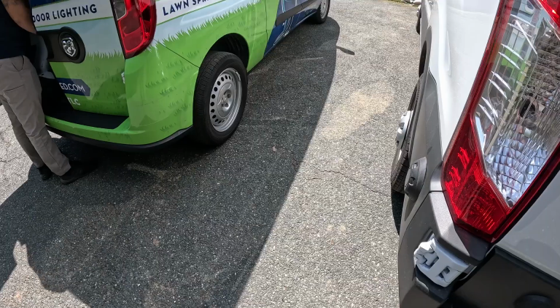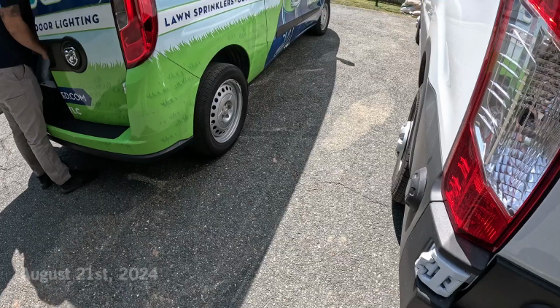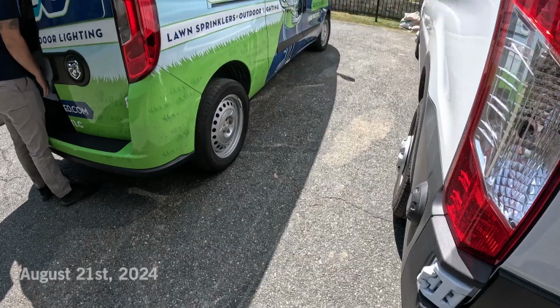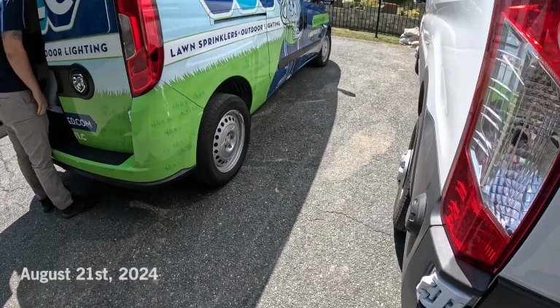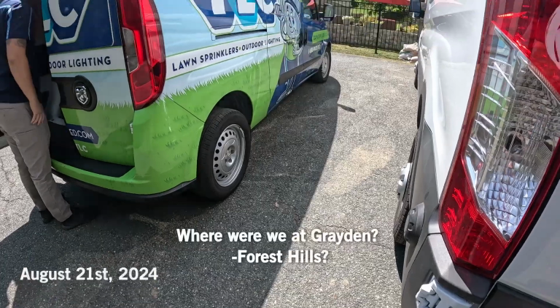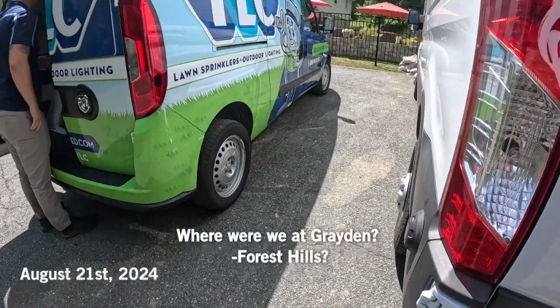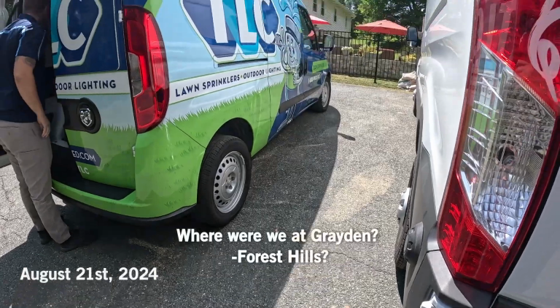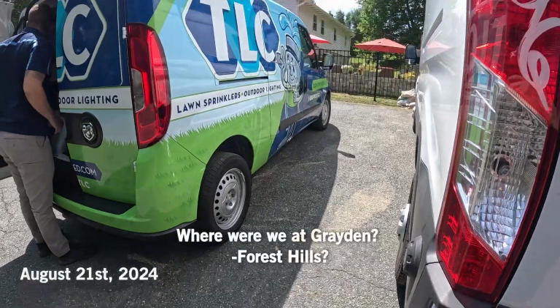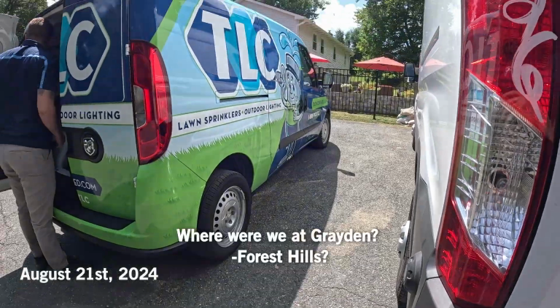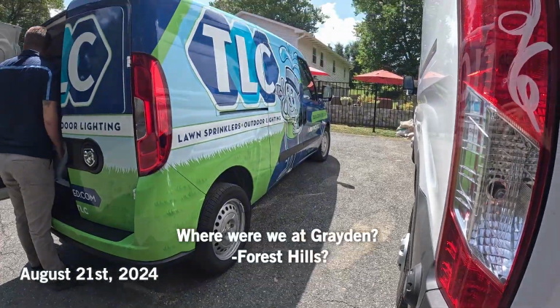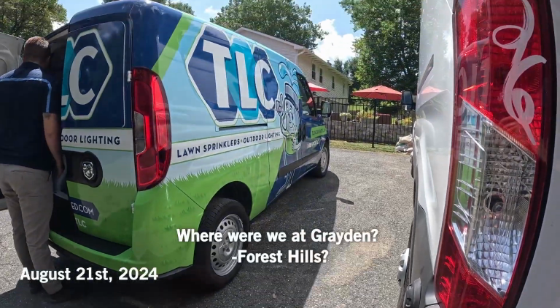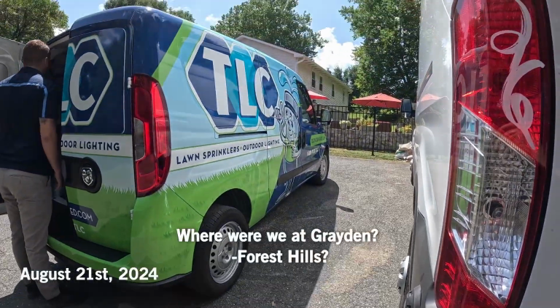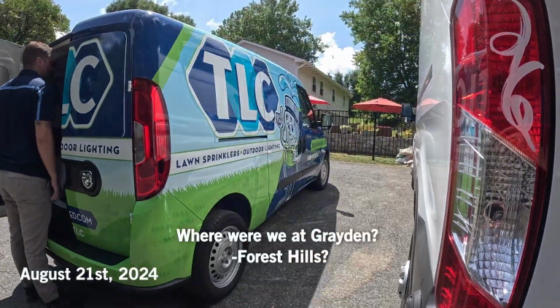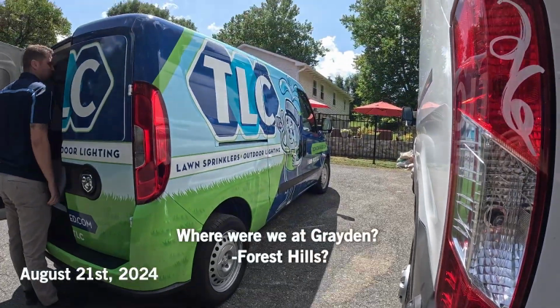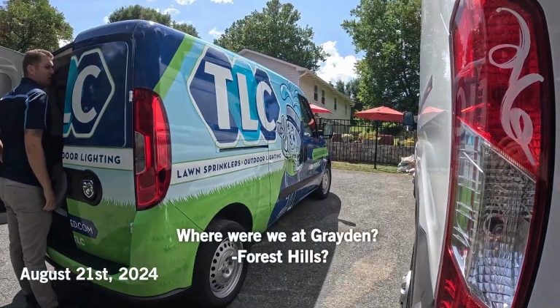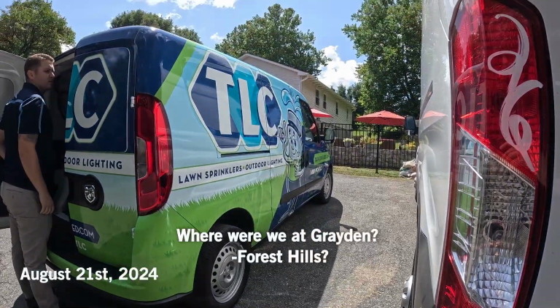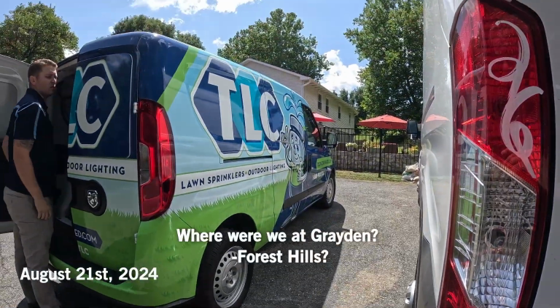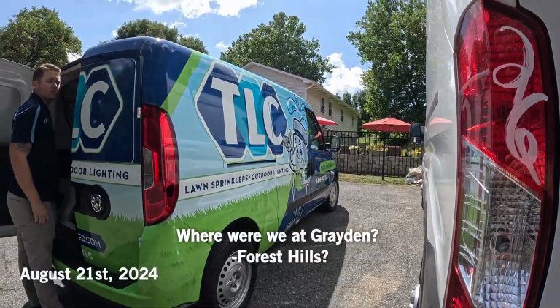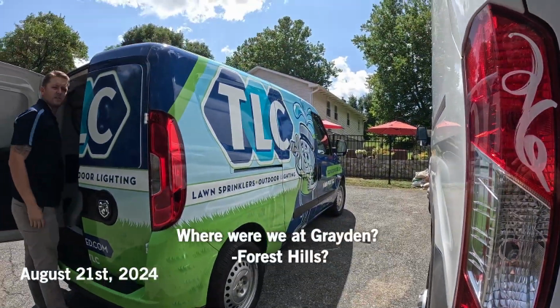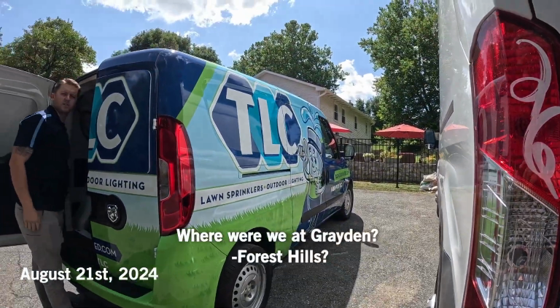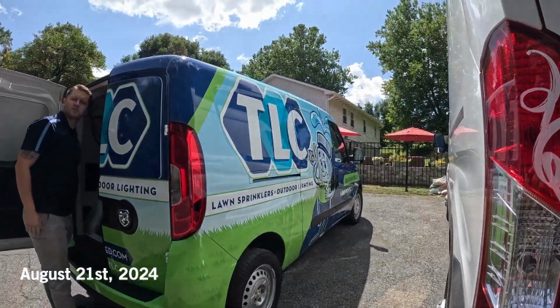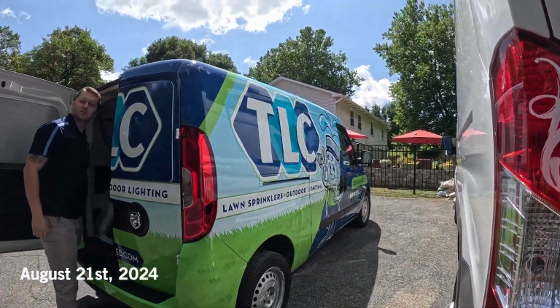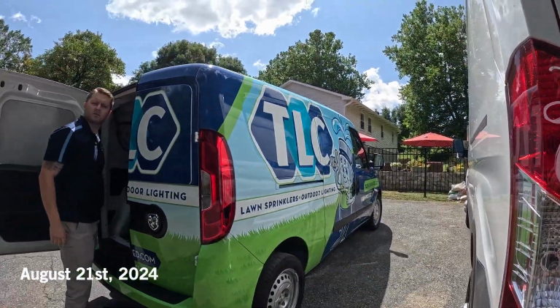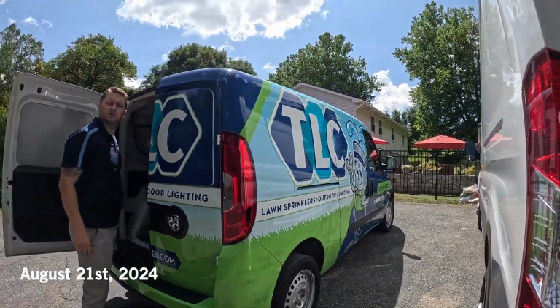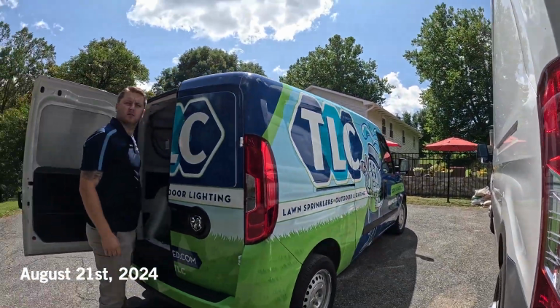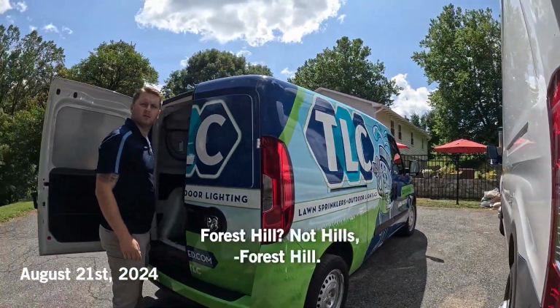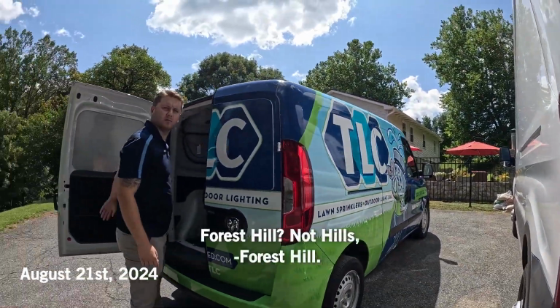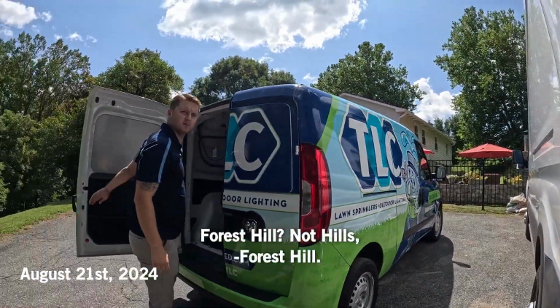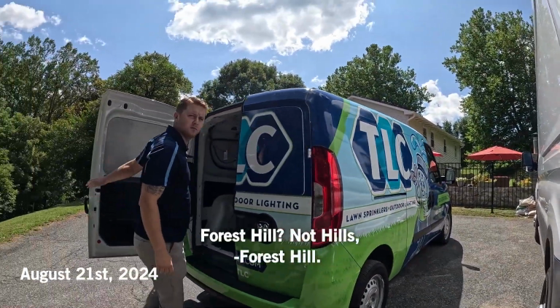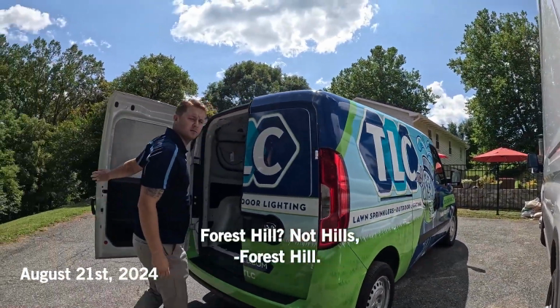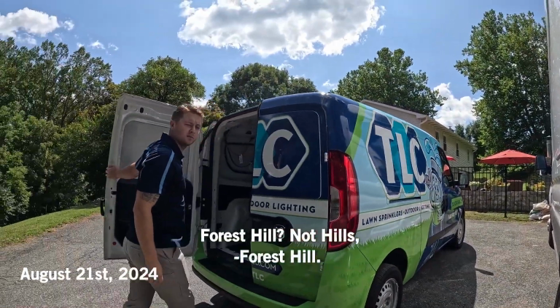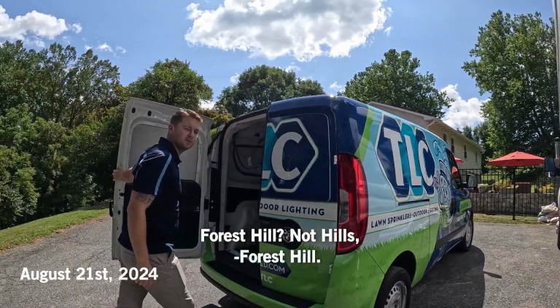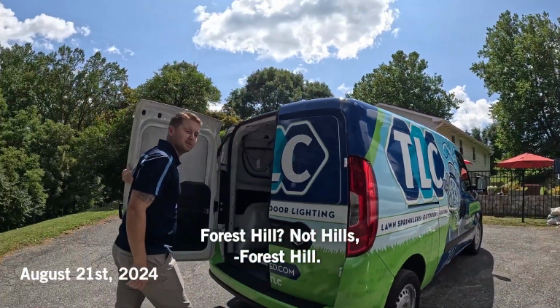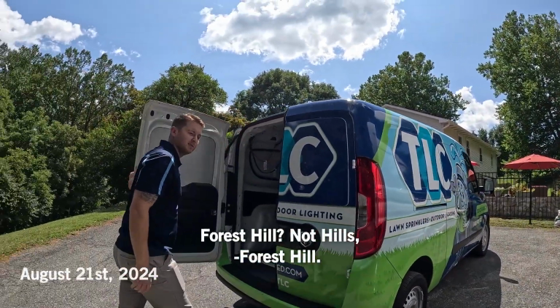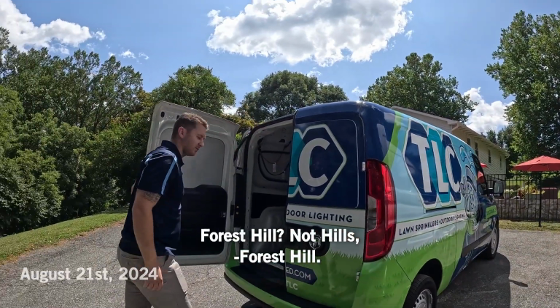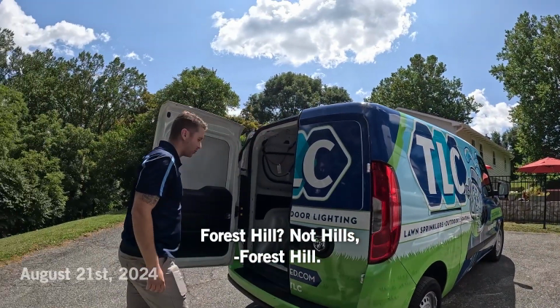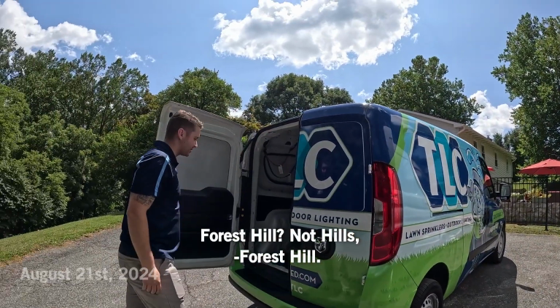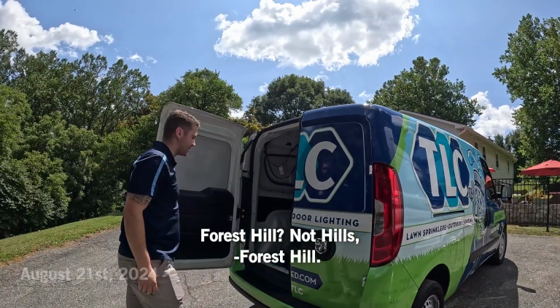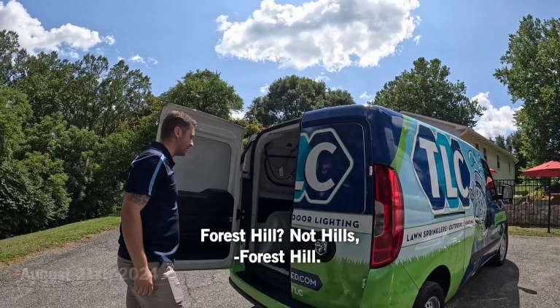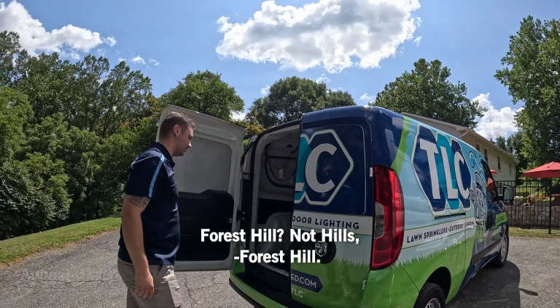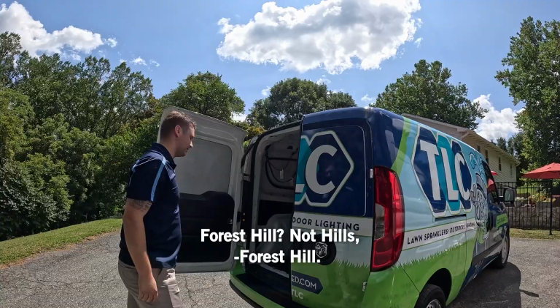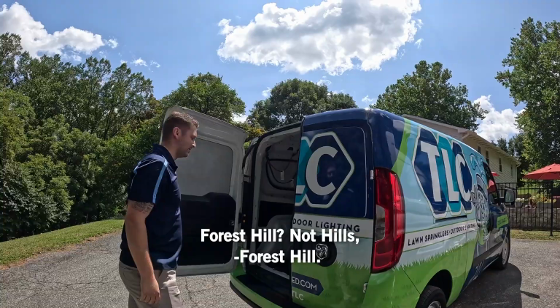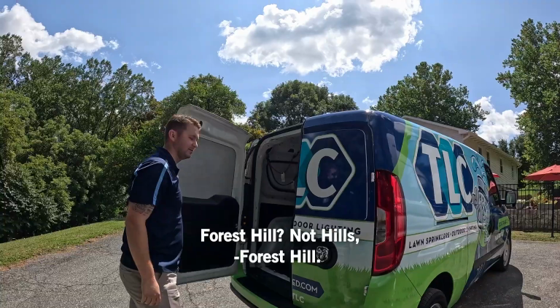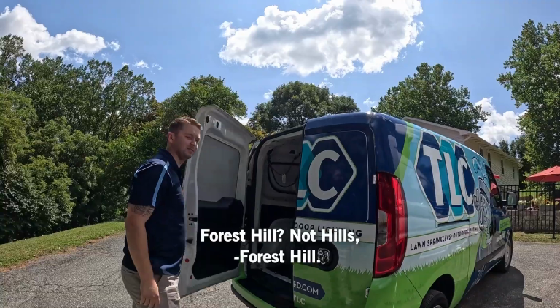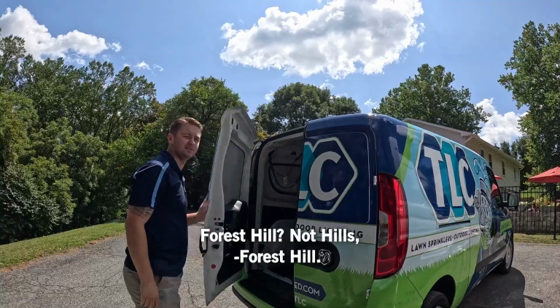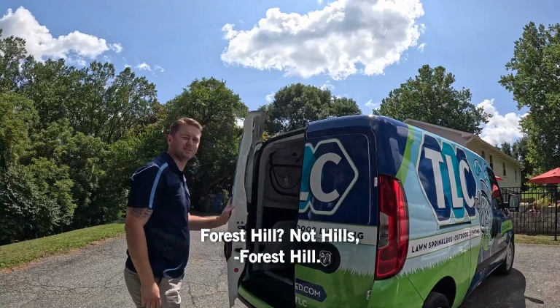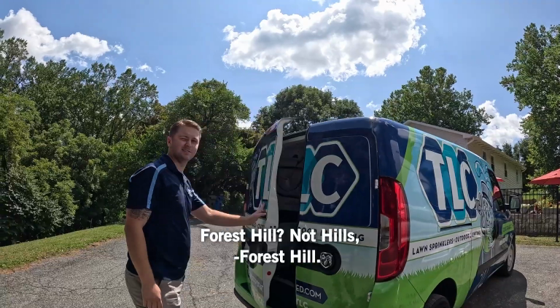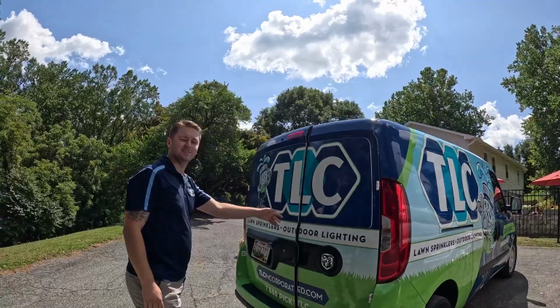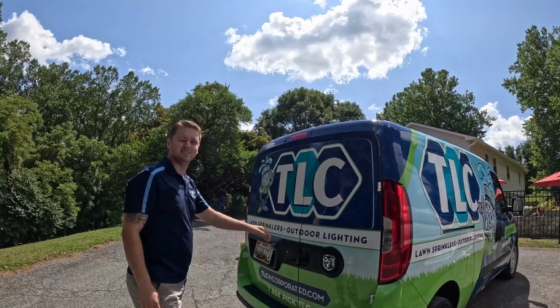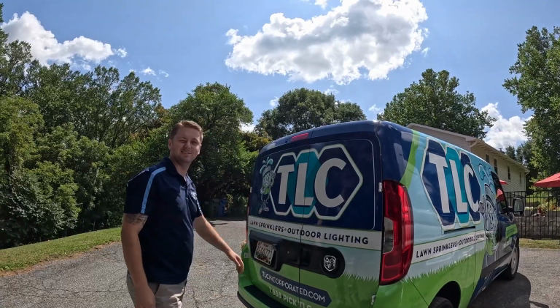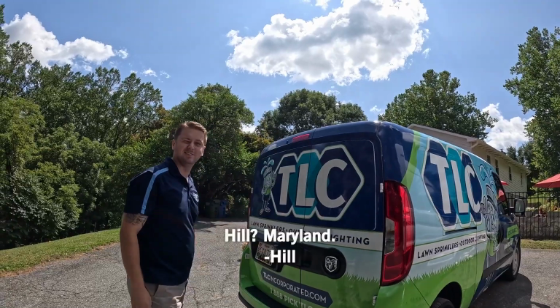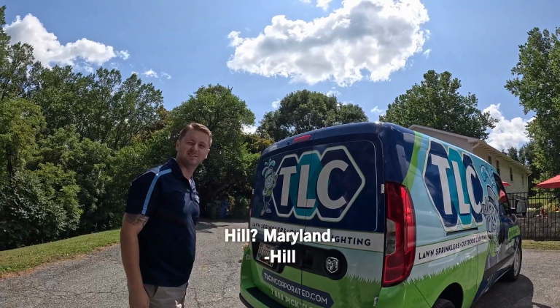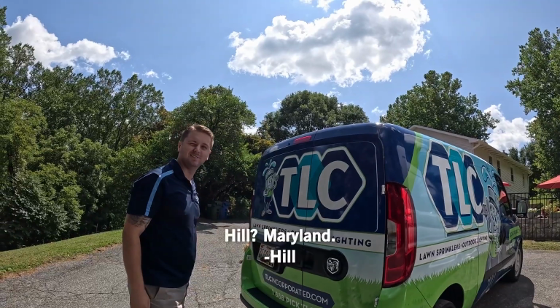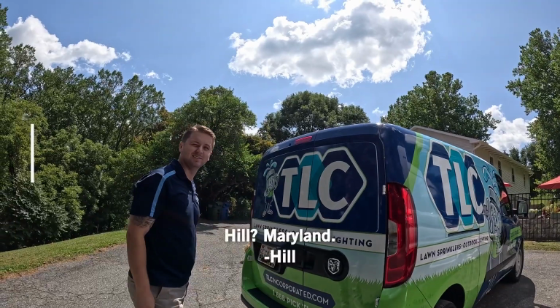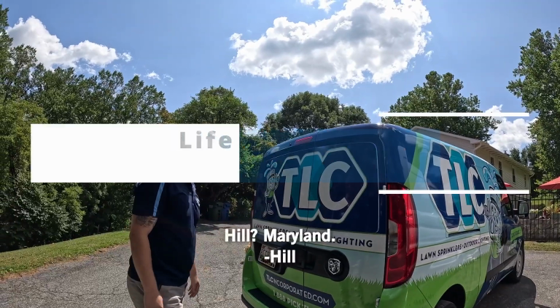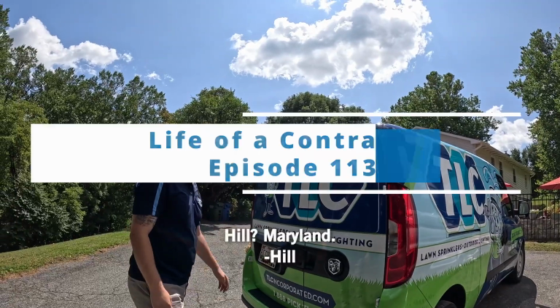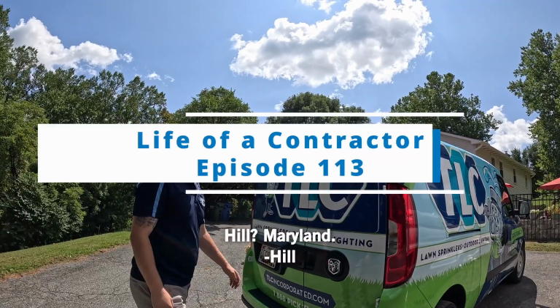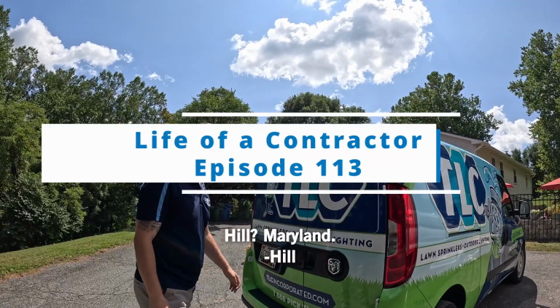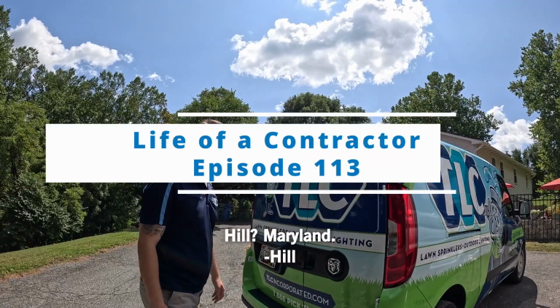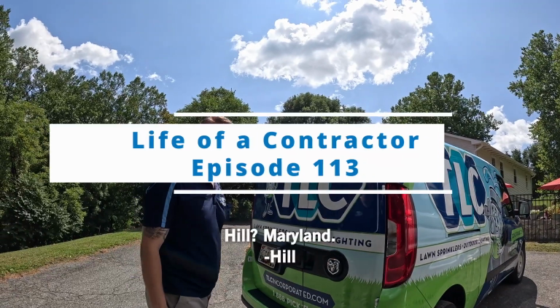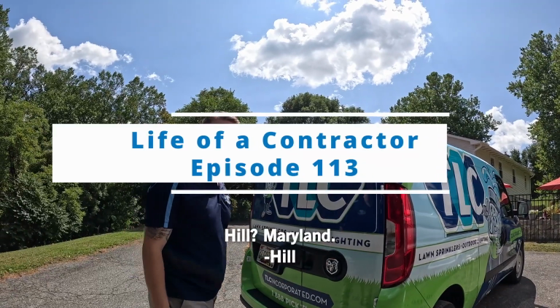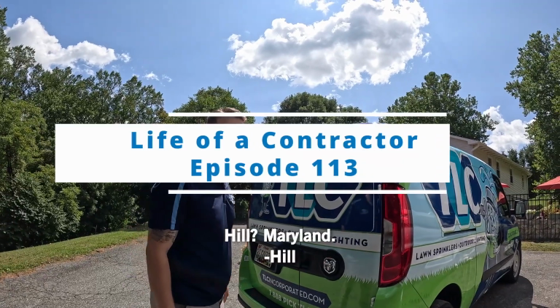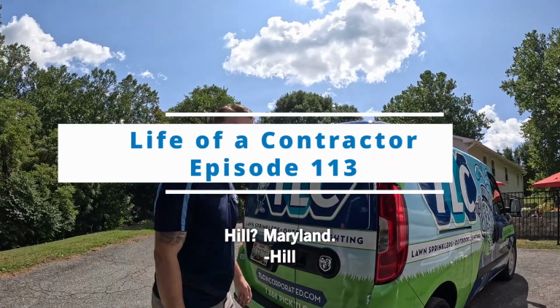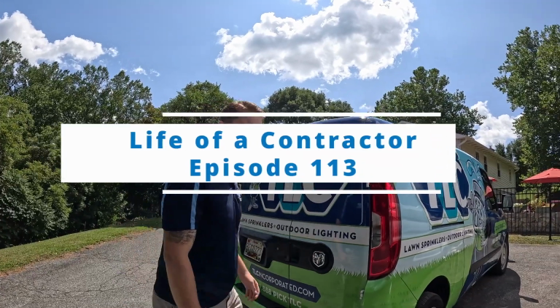Where are we at, Graydon? Forest Hill. Not Hills — Forest Hill, Maryland.